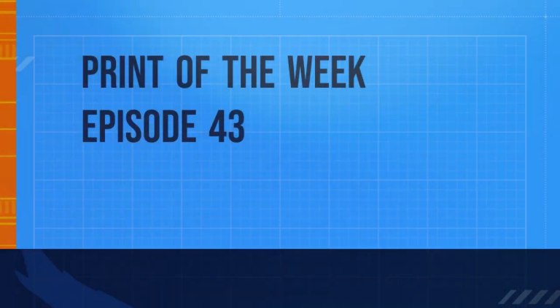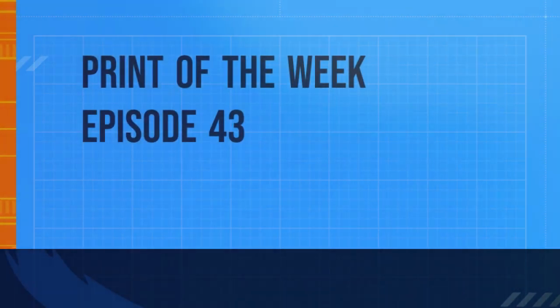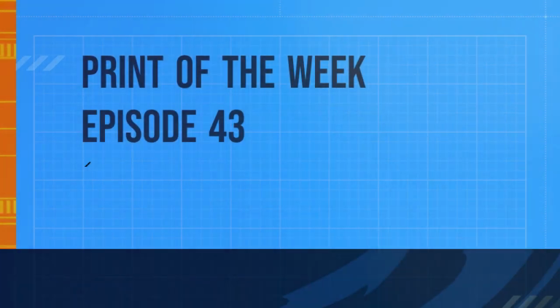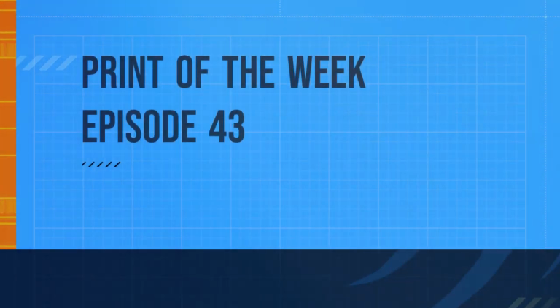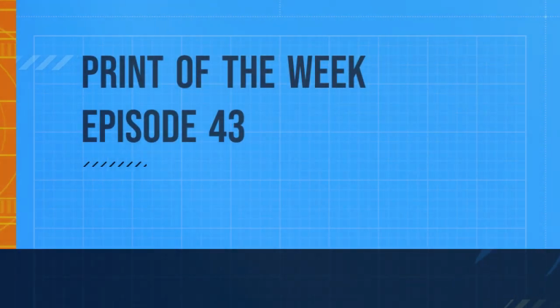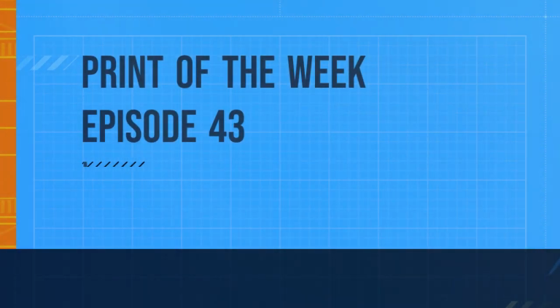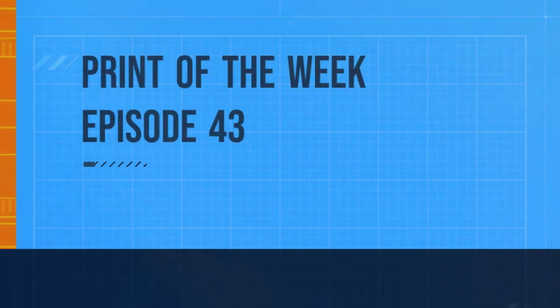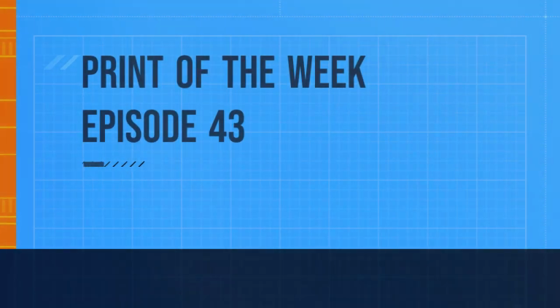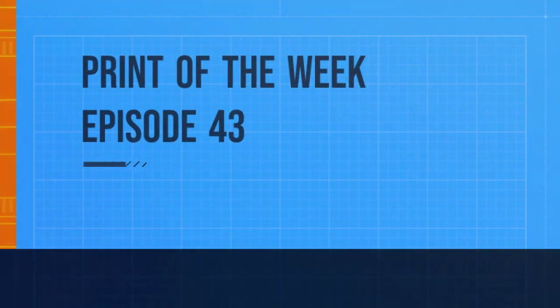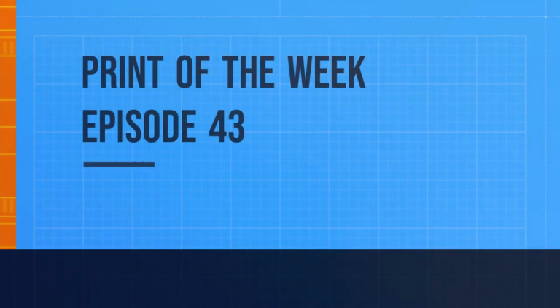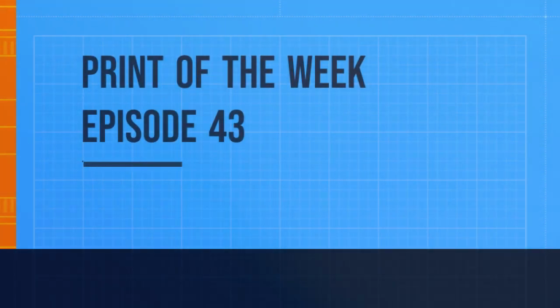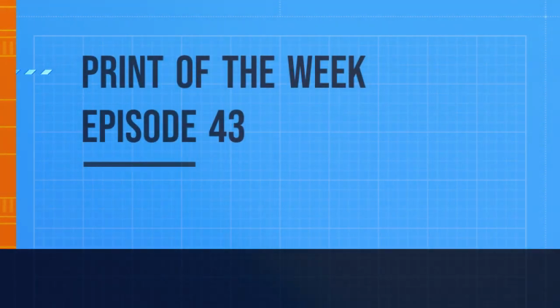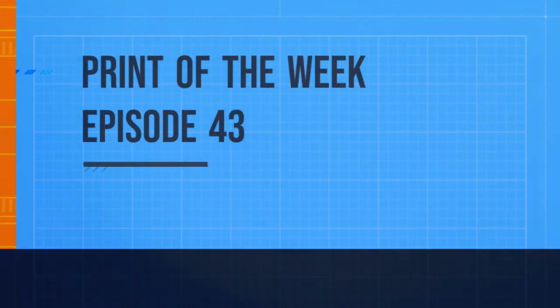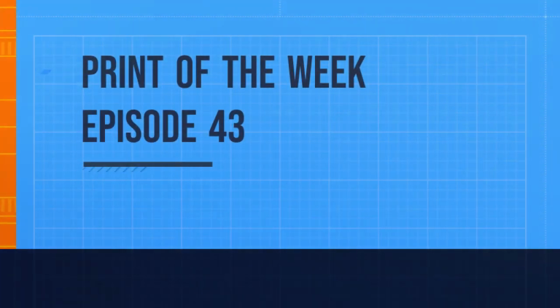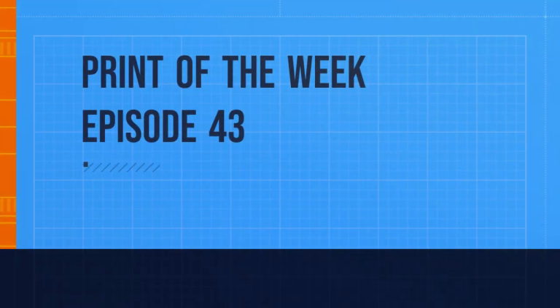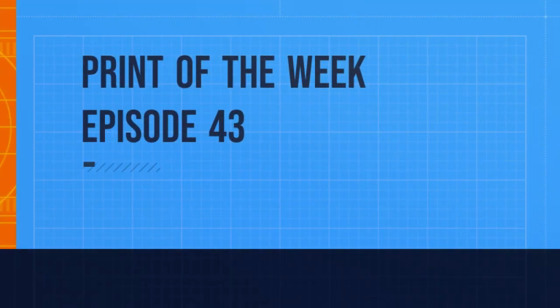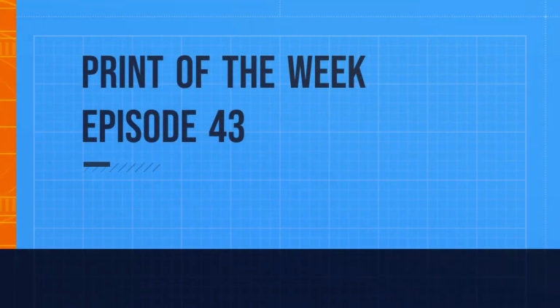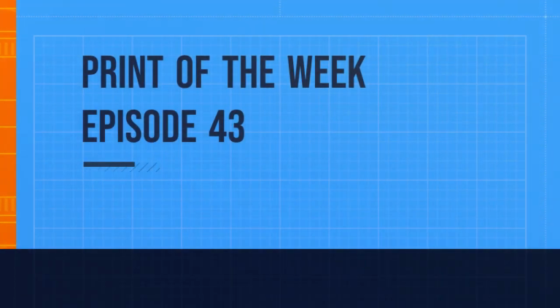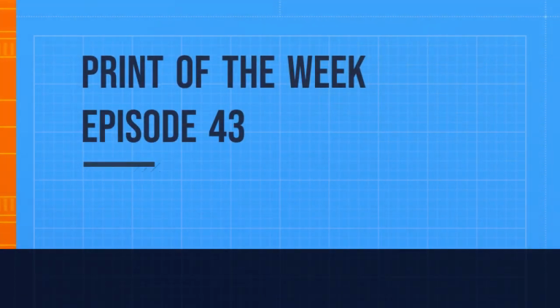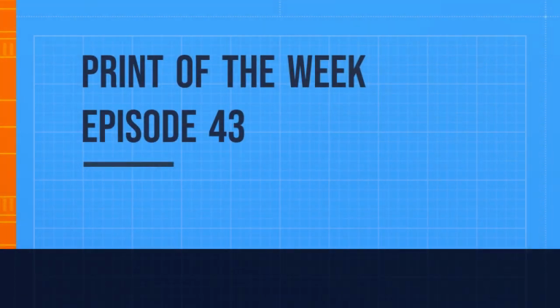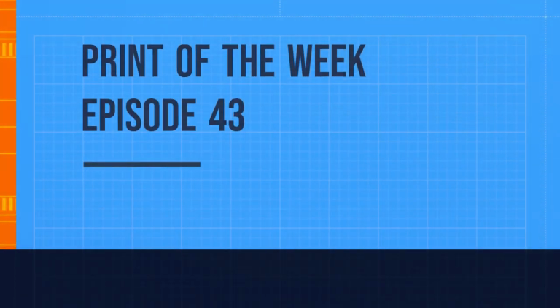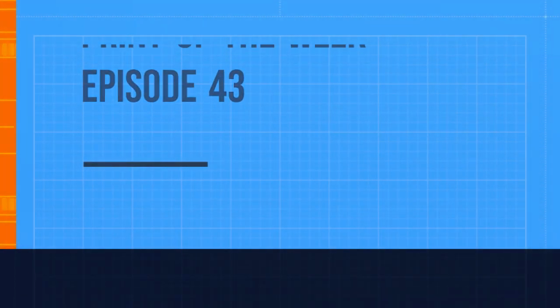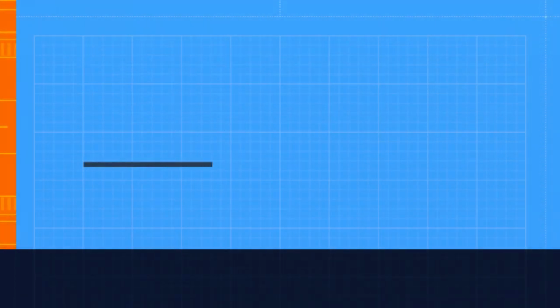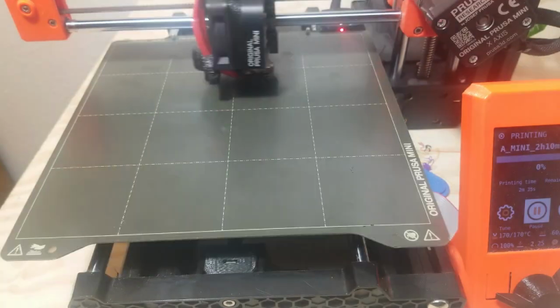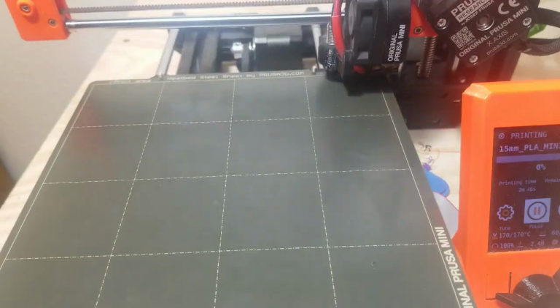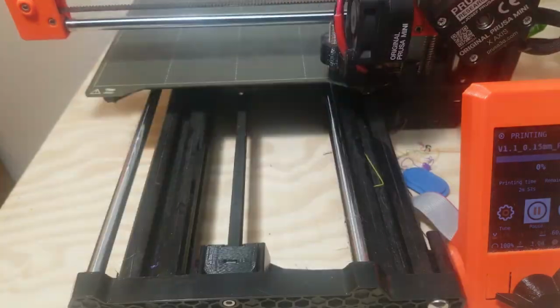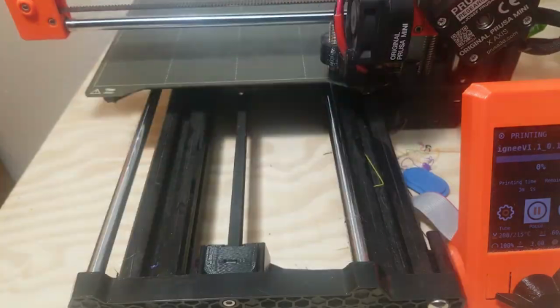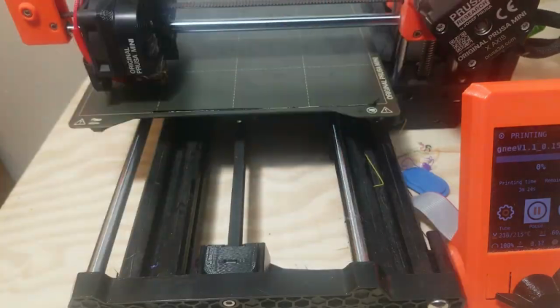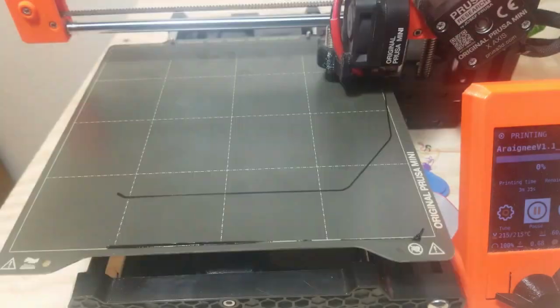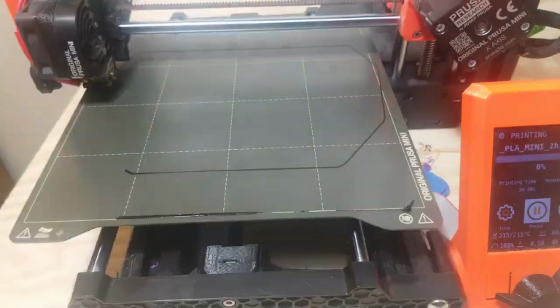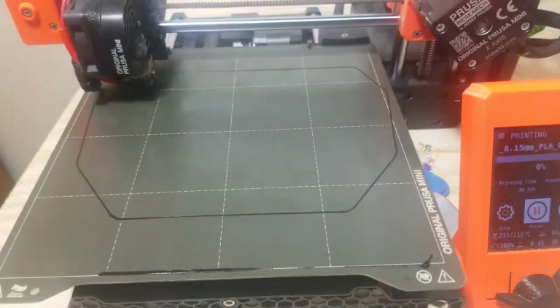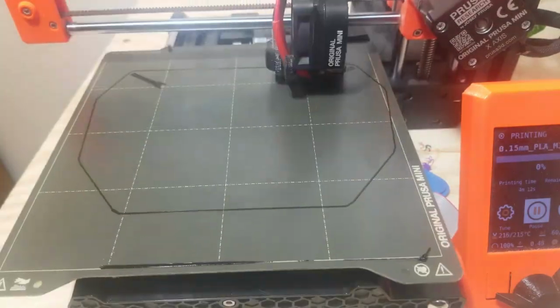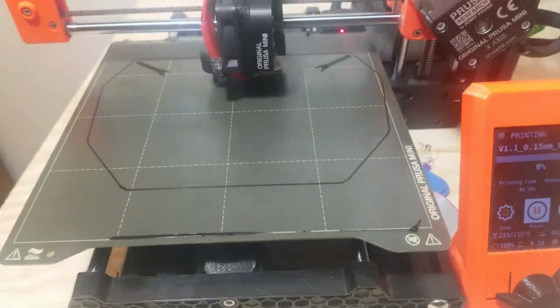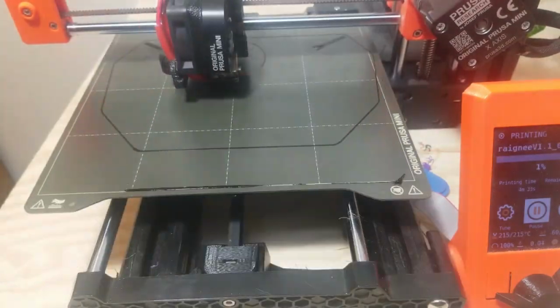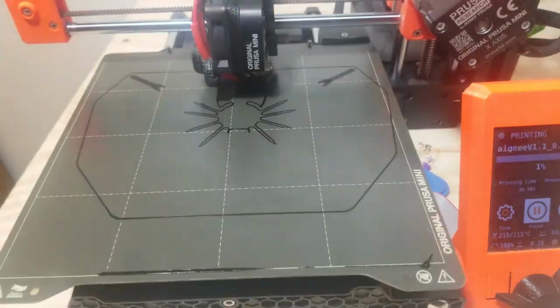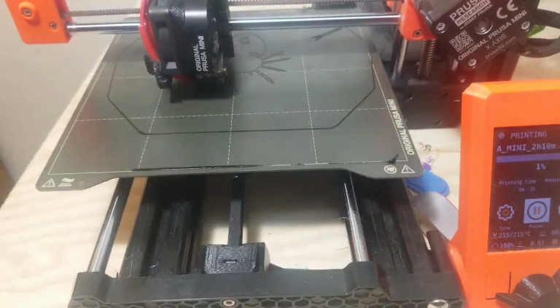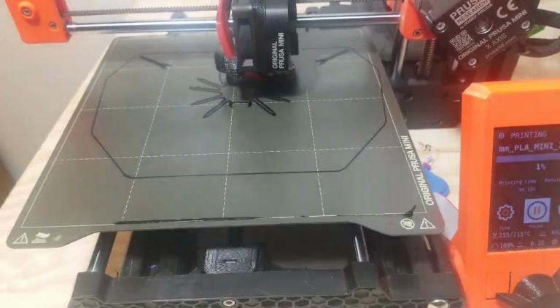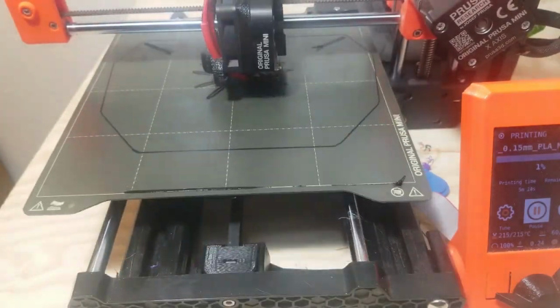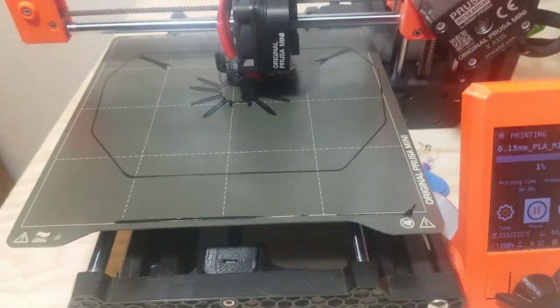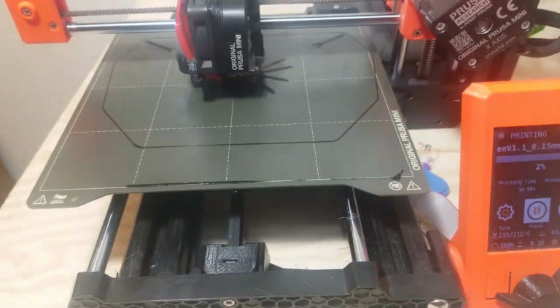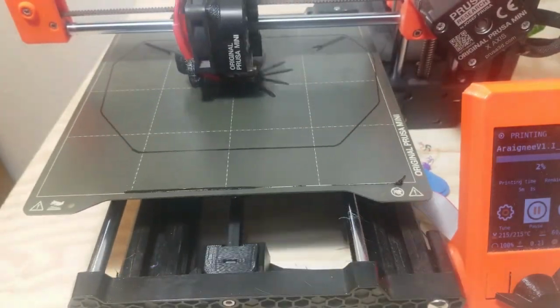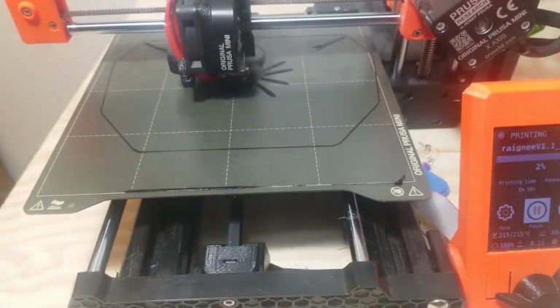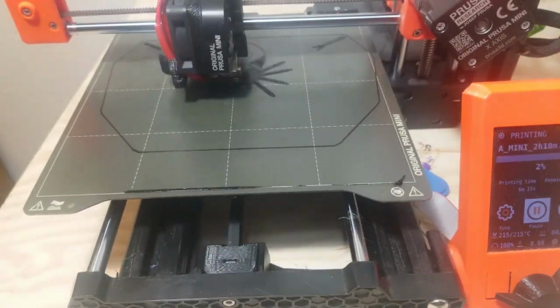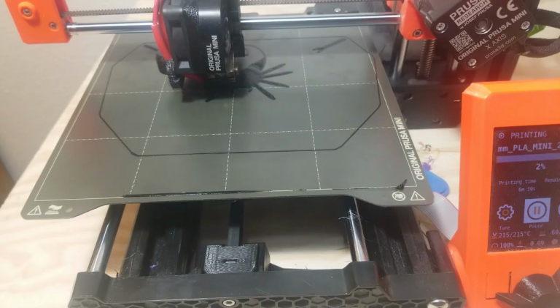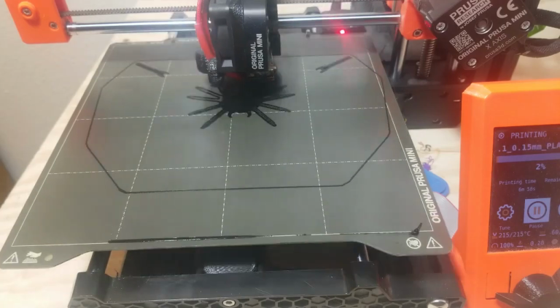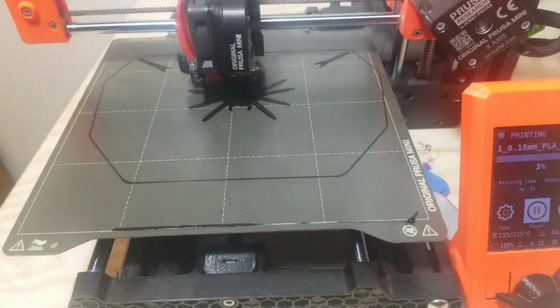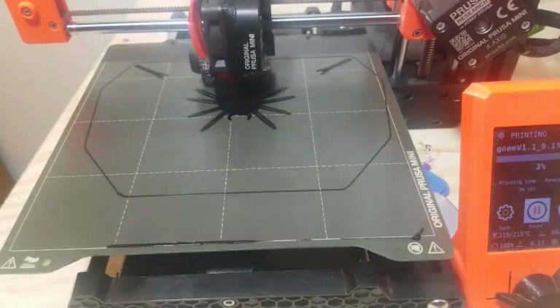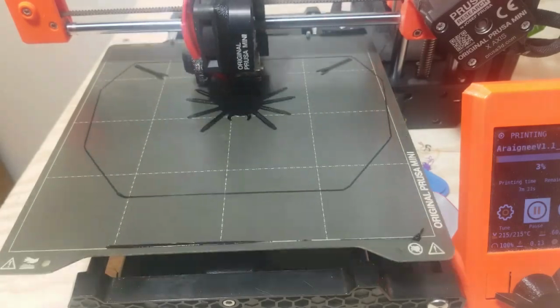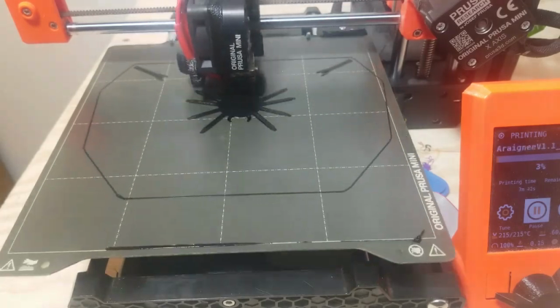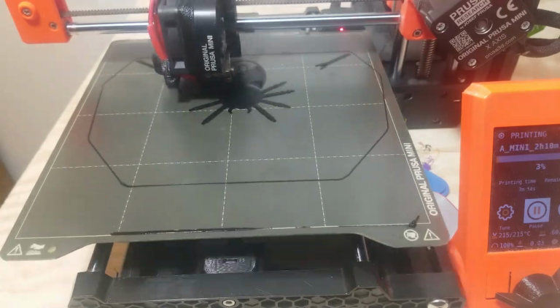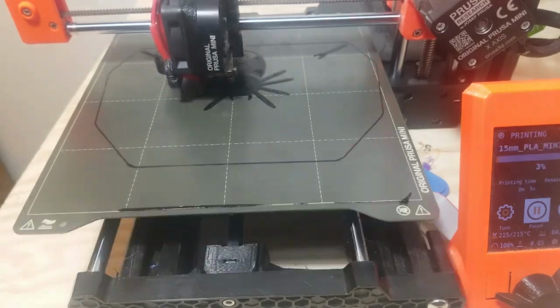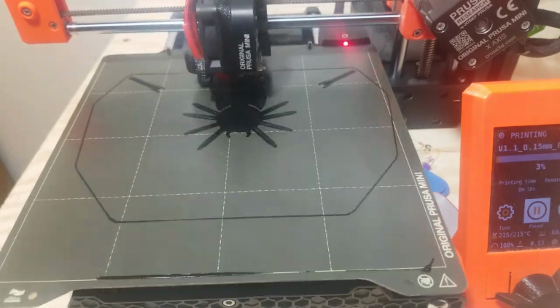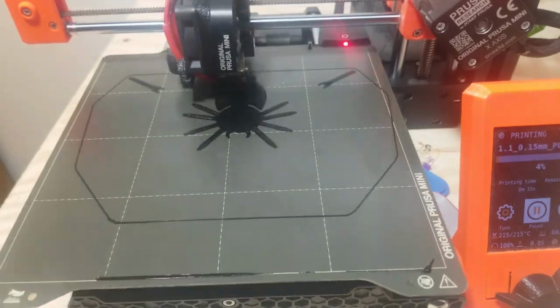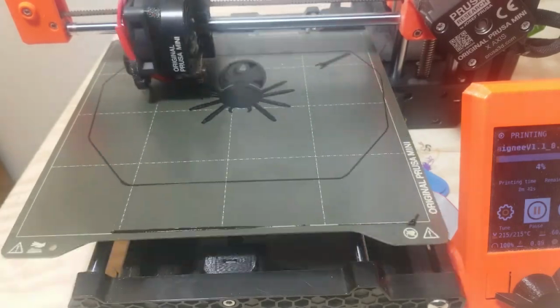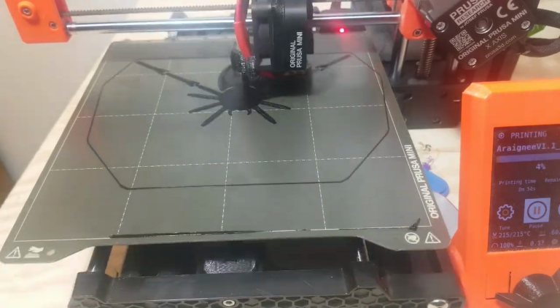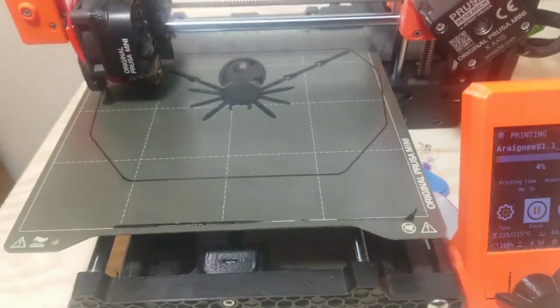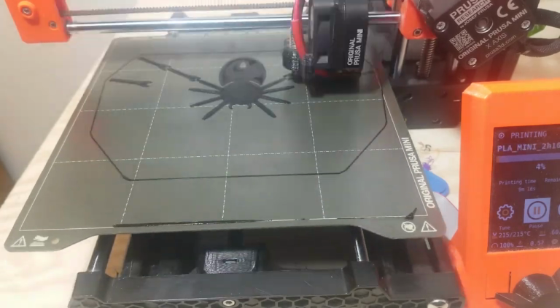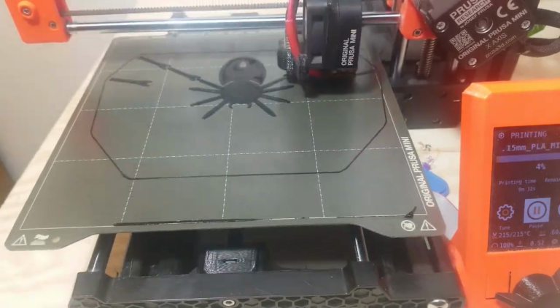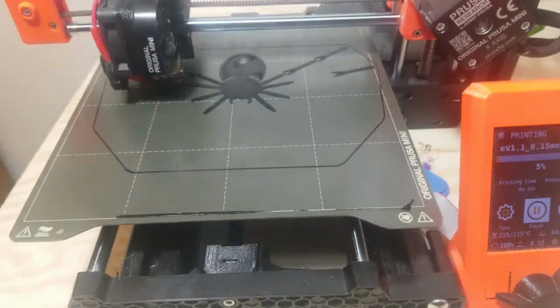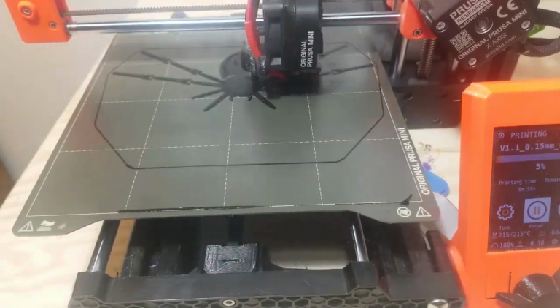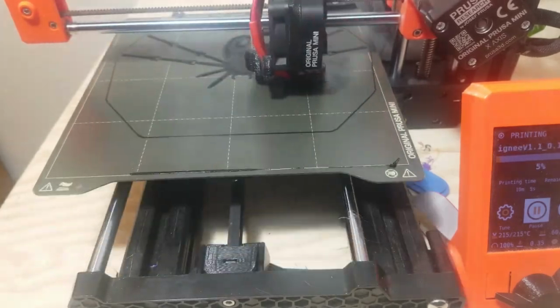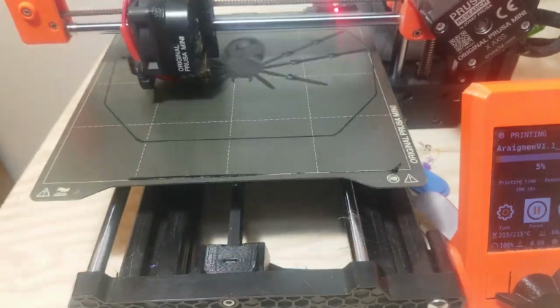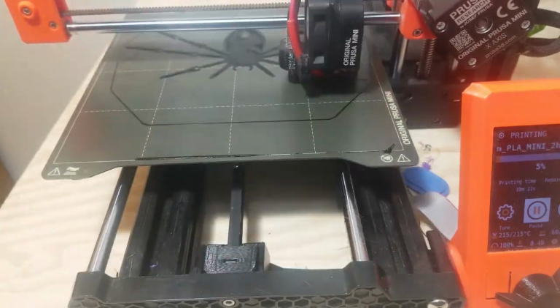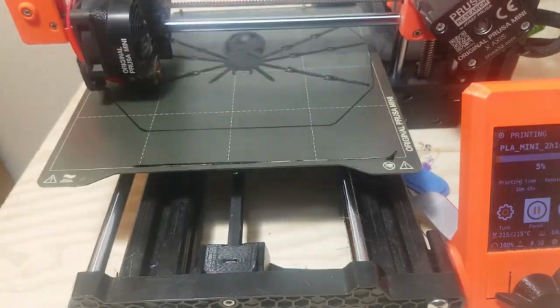Hello, this is Shaylin, 3D Praying, and welcome to Praying of the Week, episode 43, Articulate Spider.